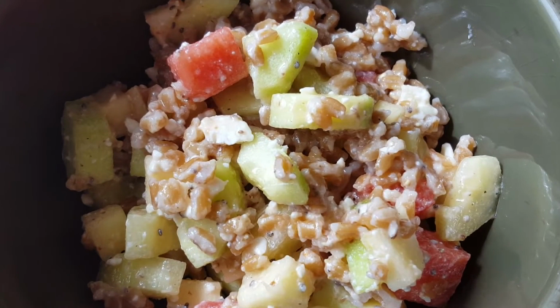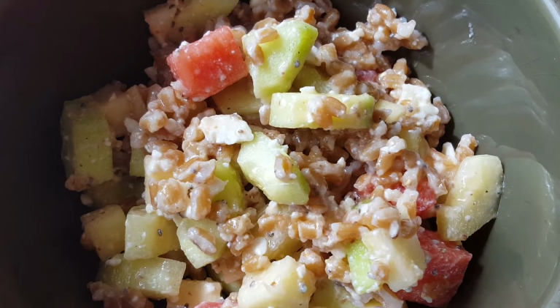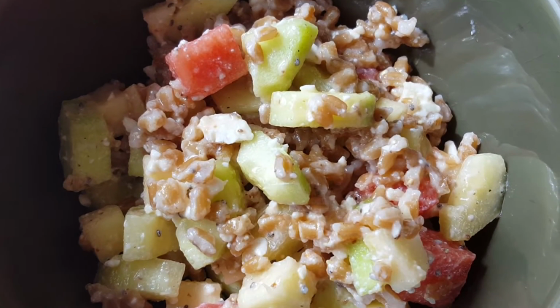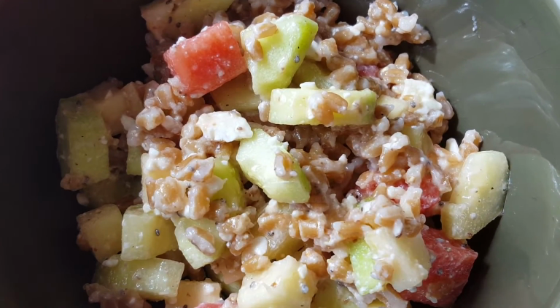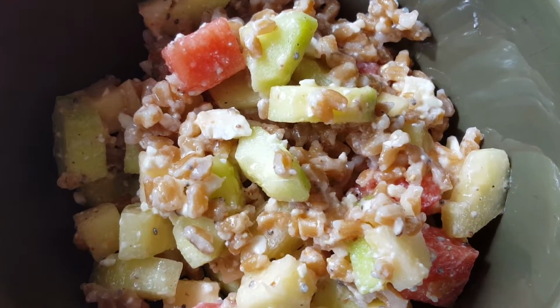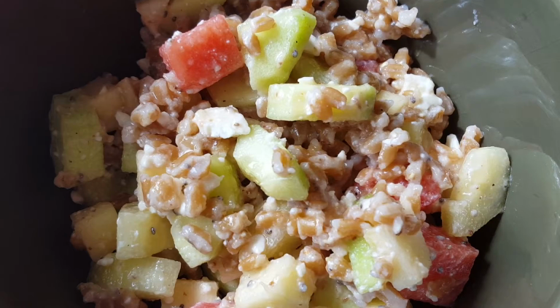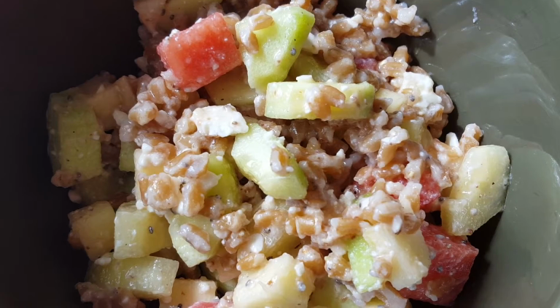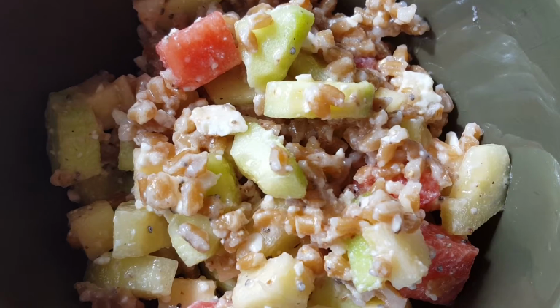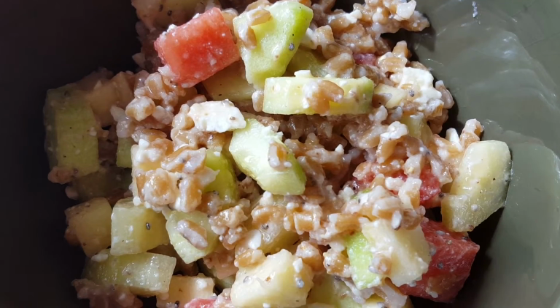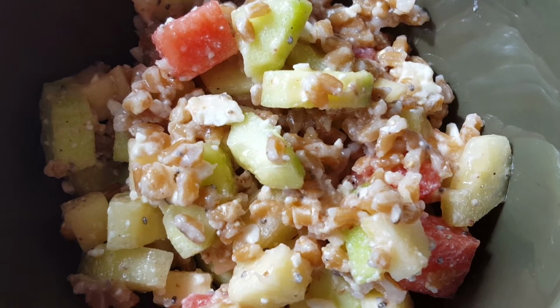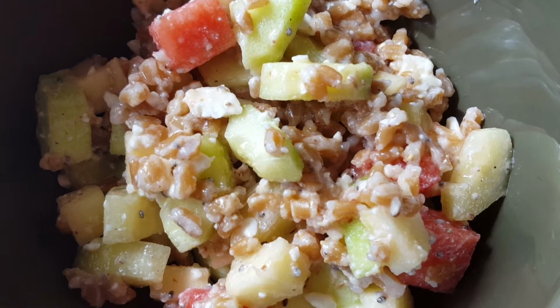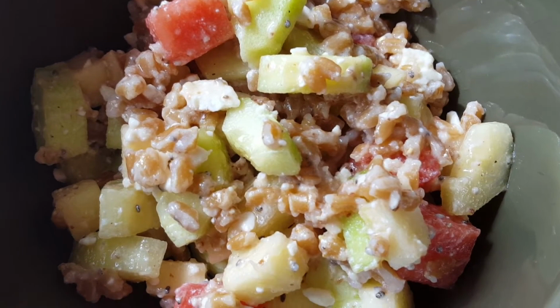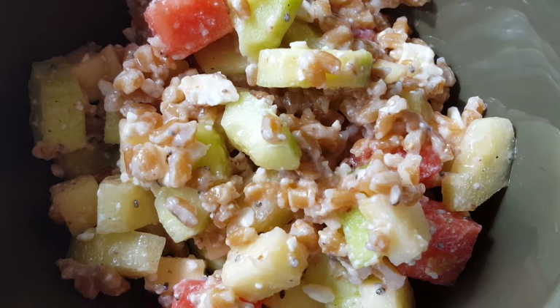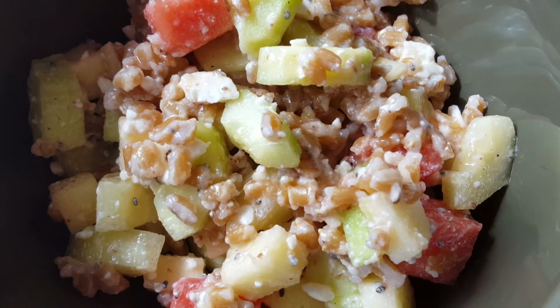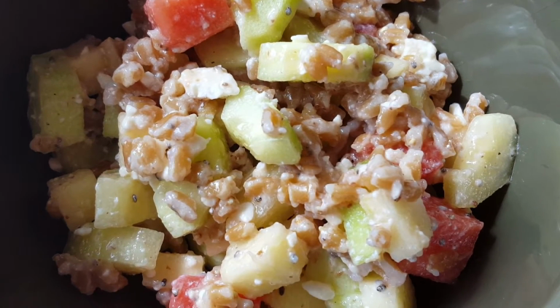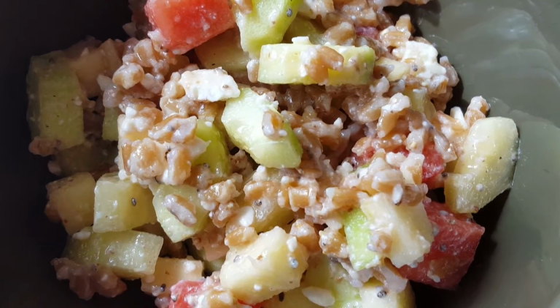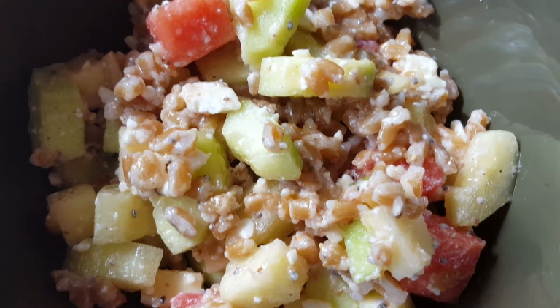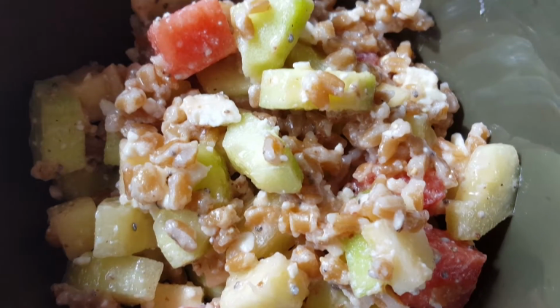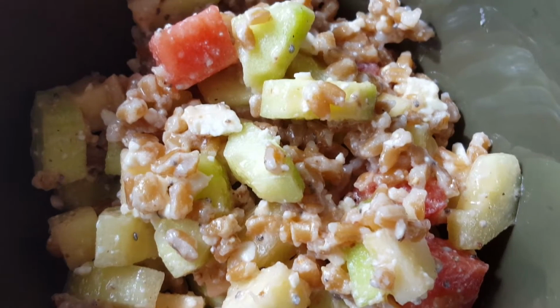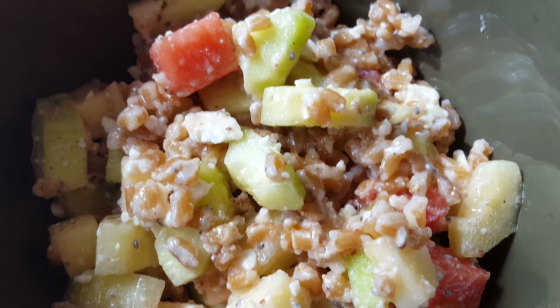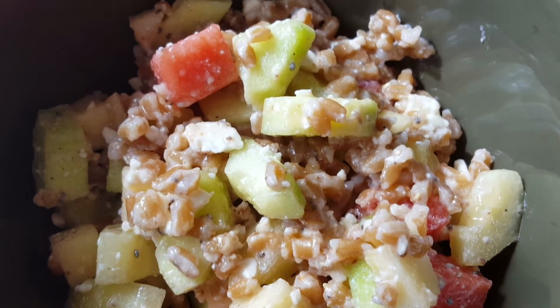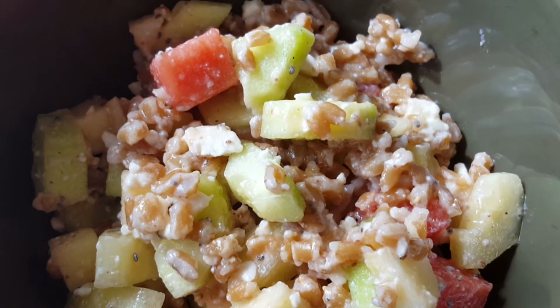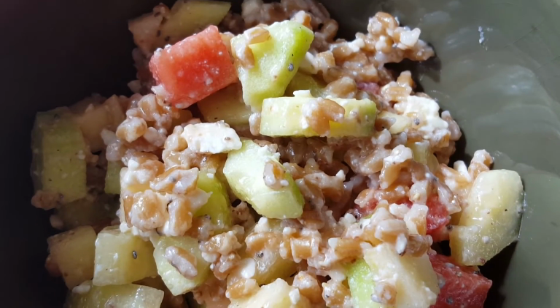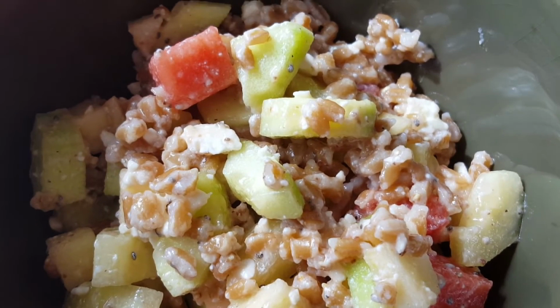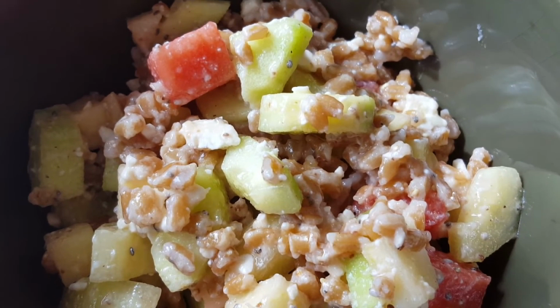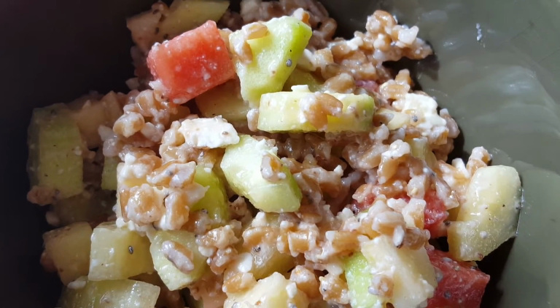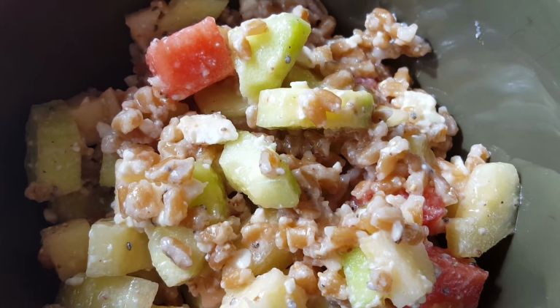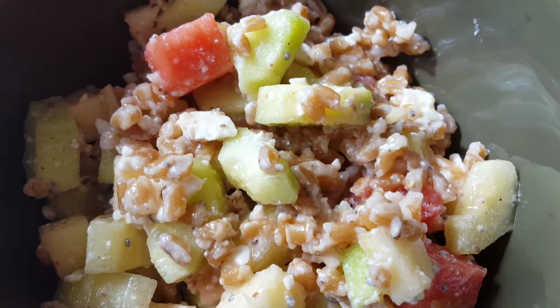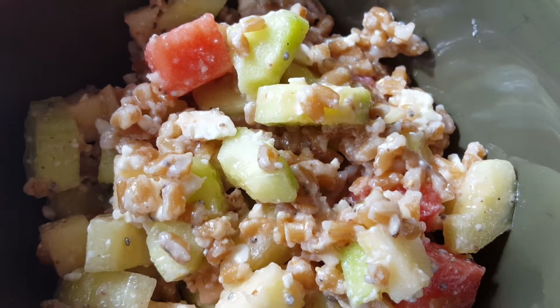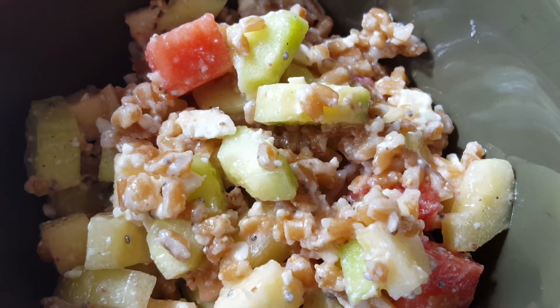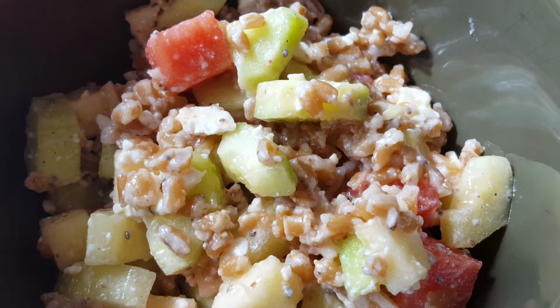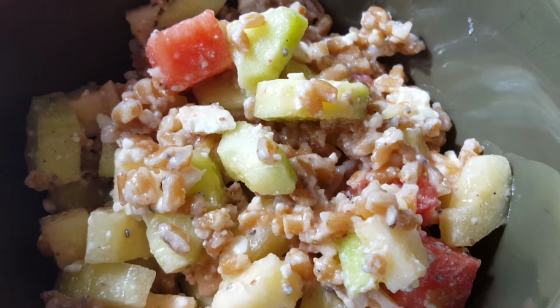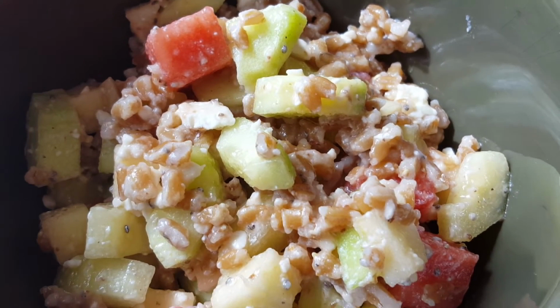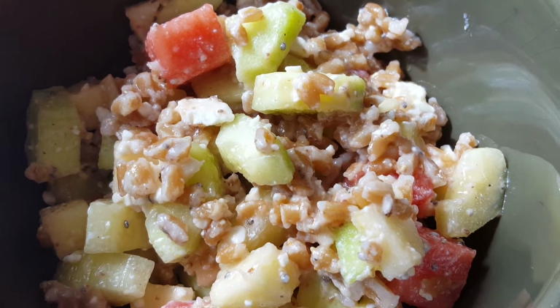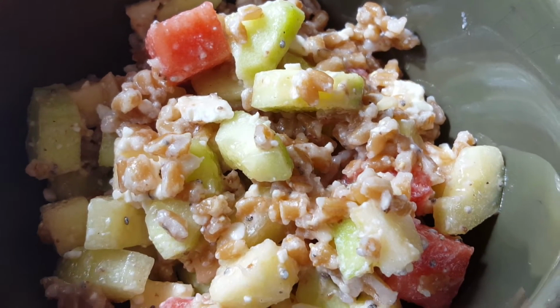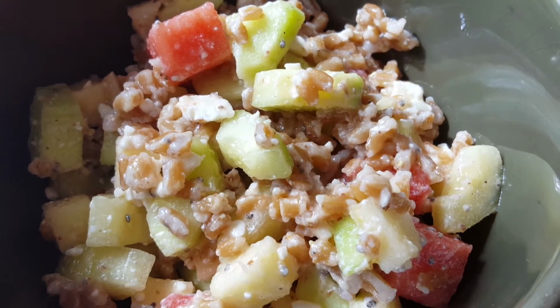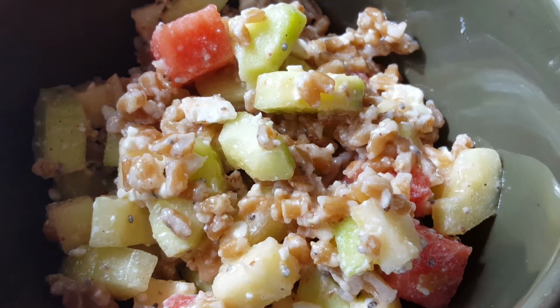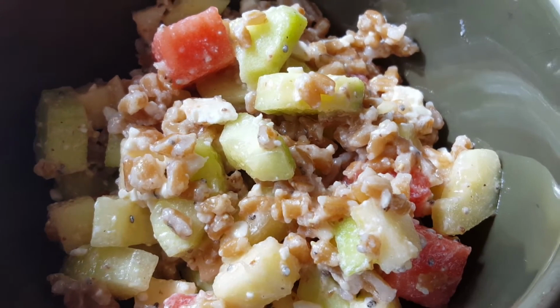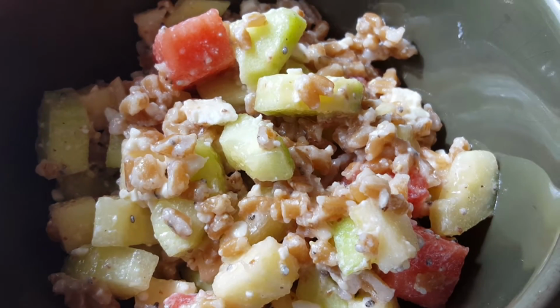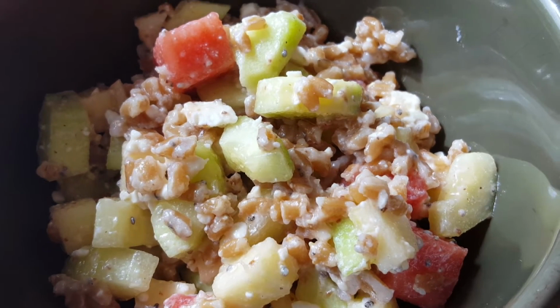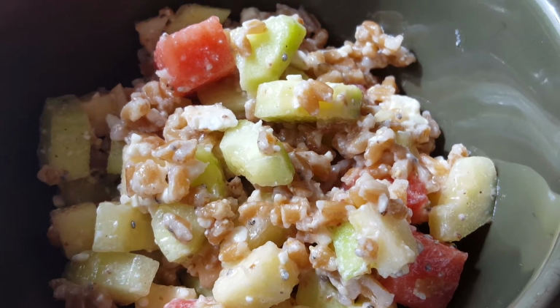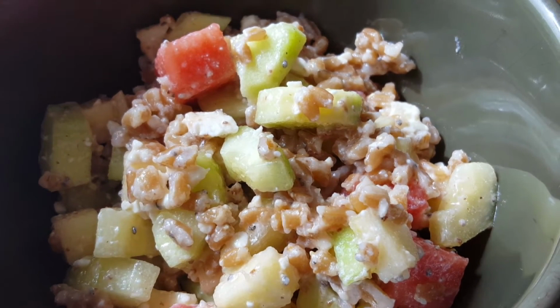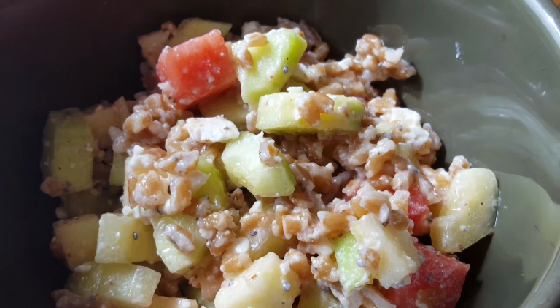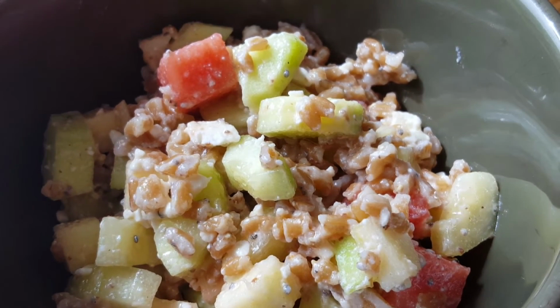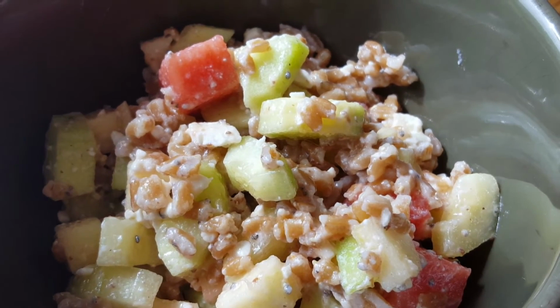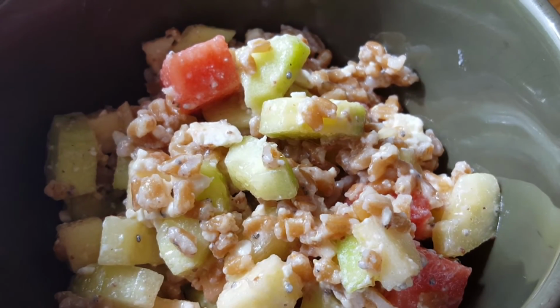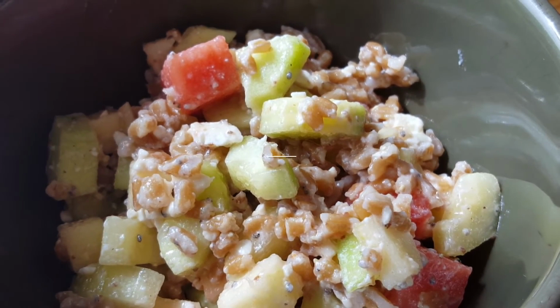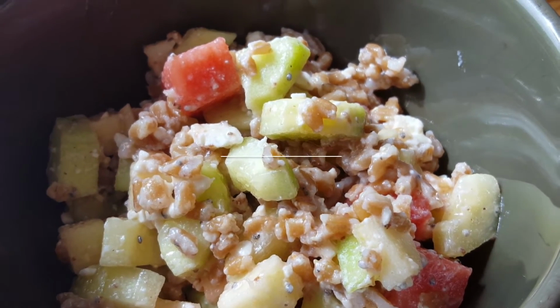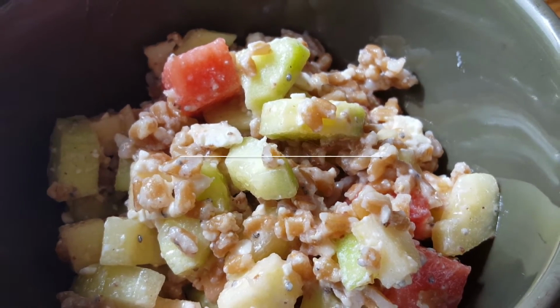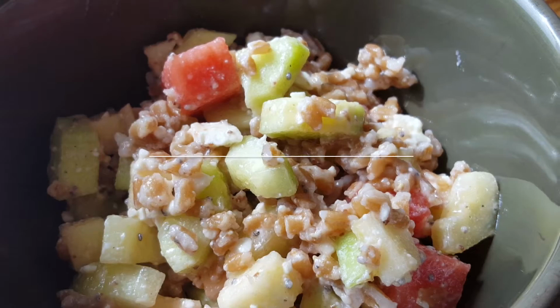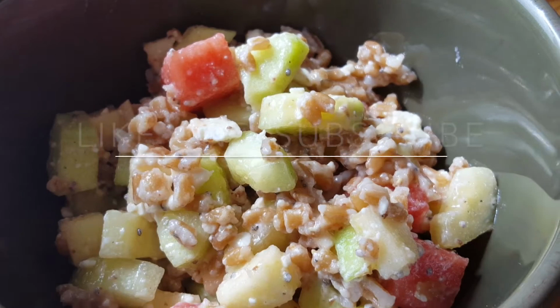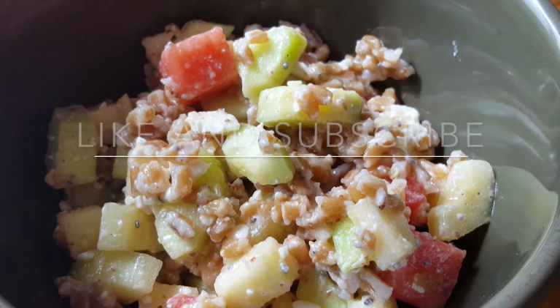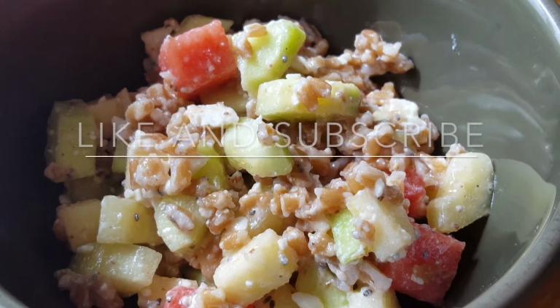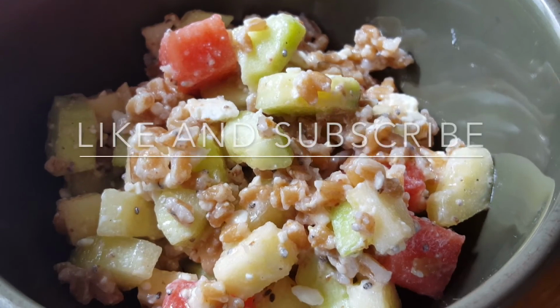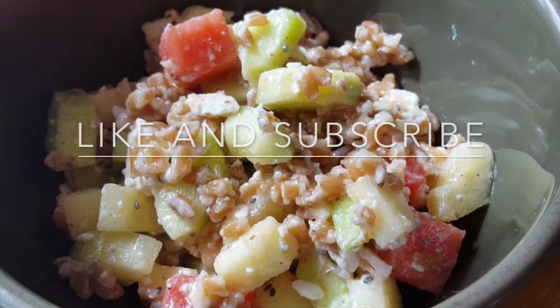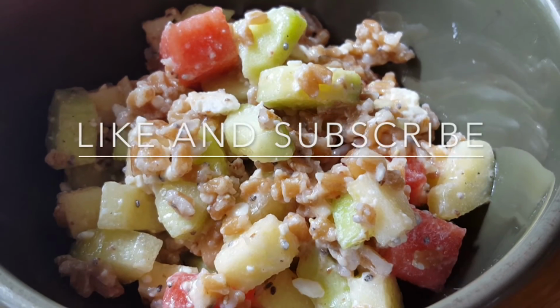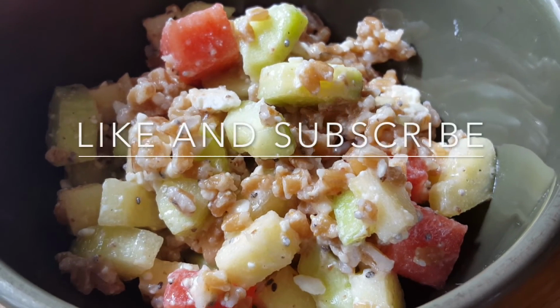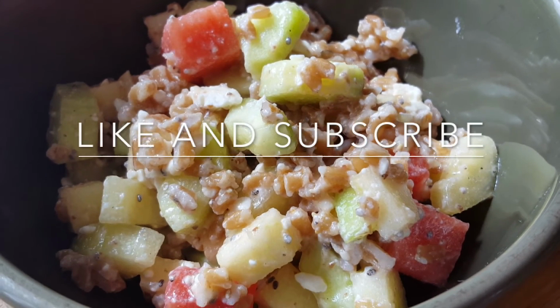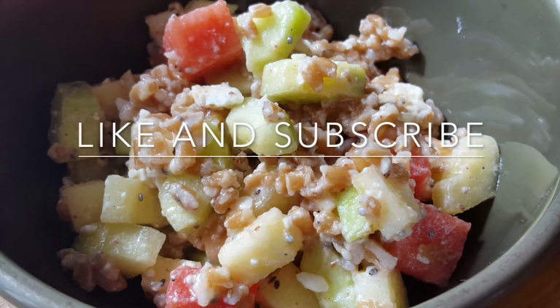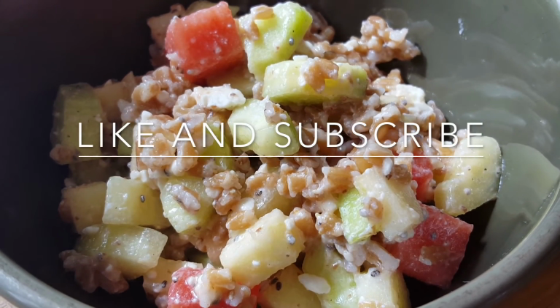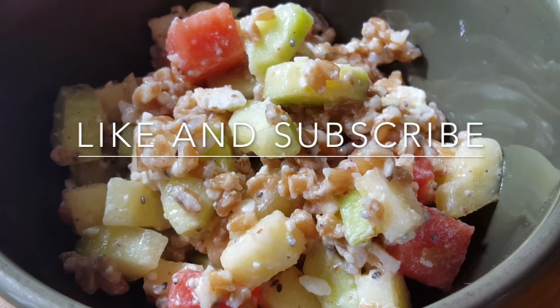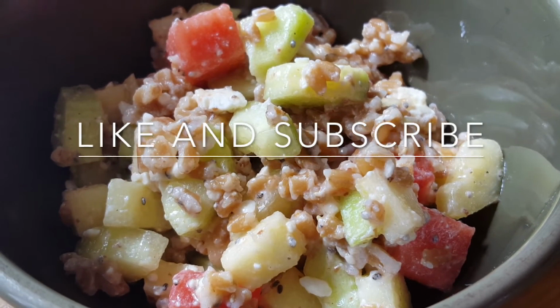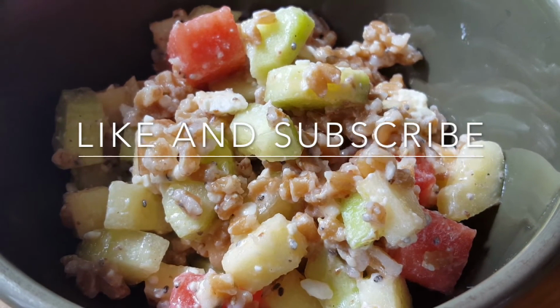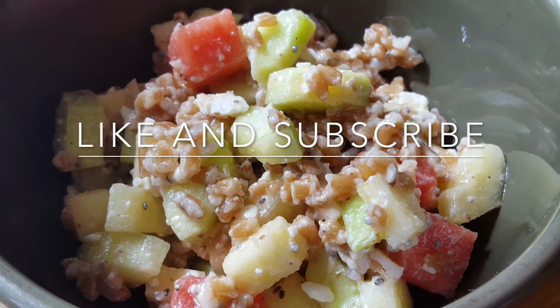It's full of fiber, antioxidants, and minerals. So enjoy — so good for you. Like and subscribe to my channel. Thanks!